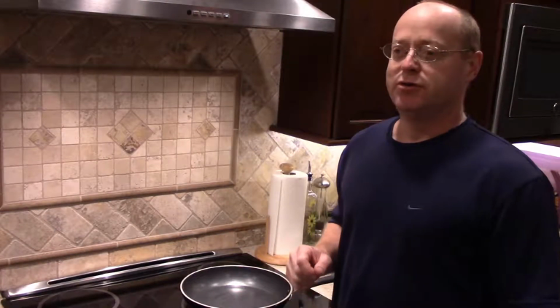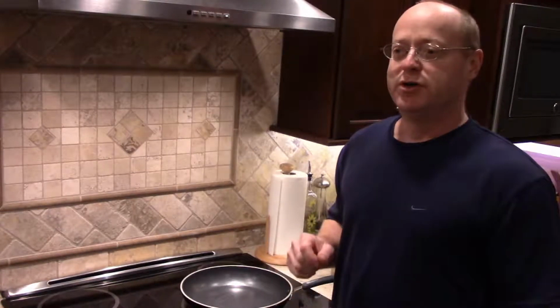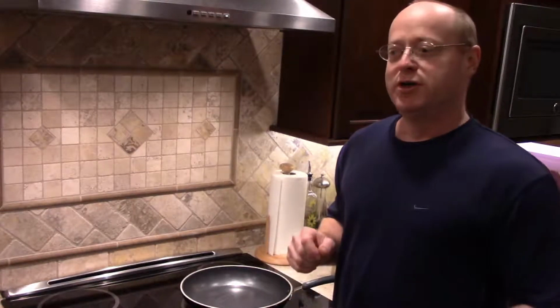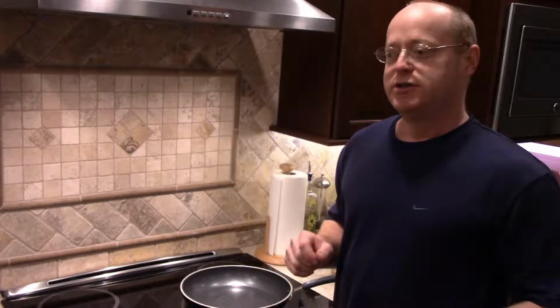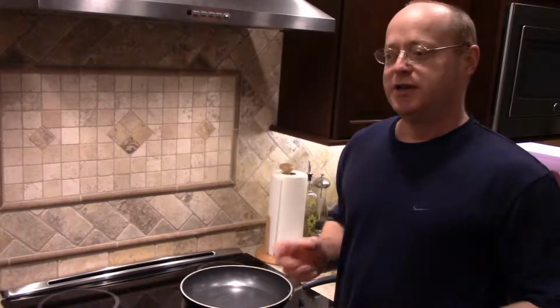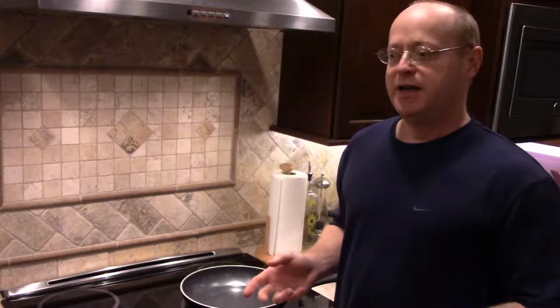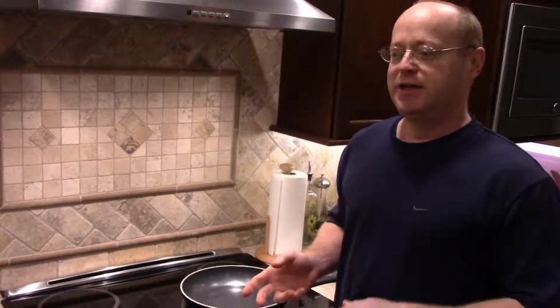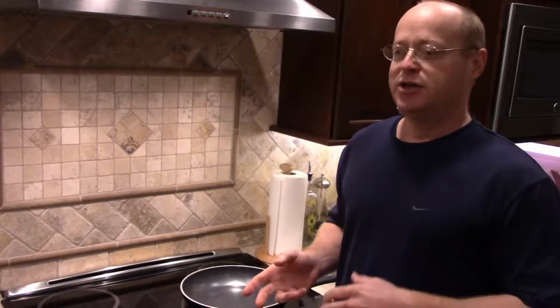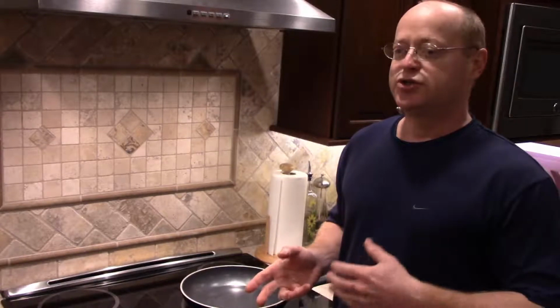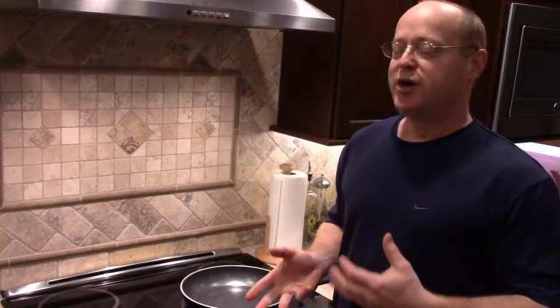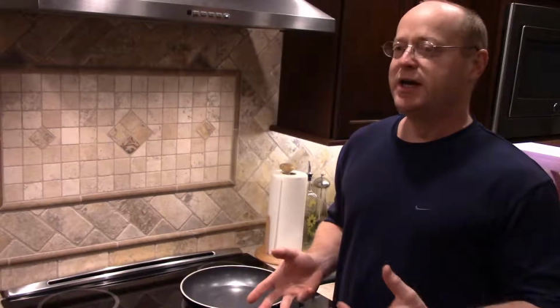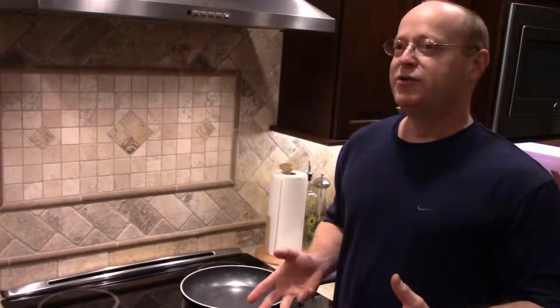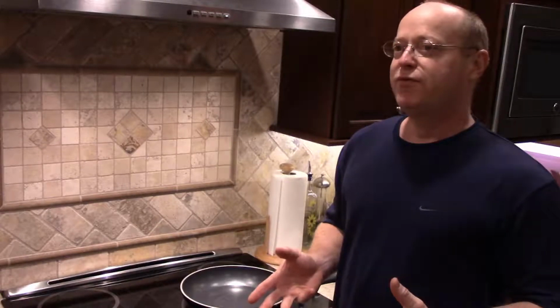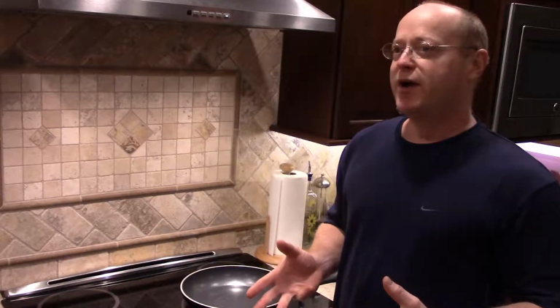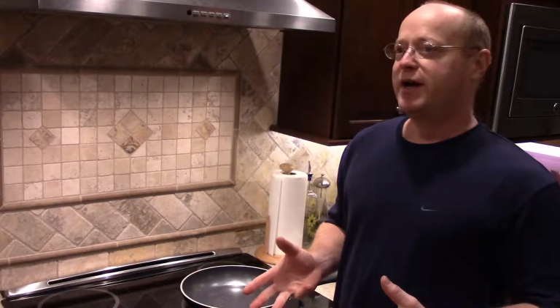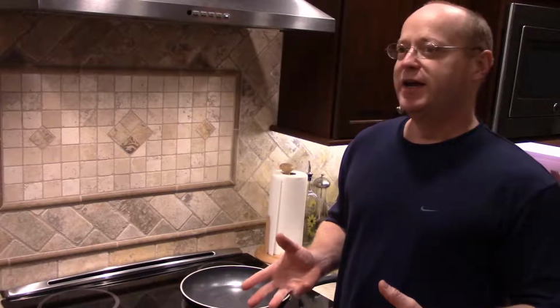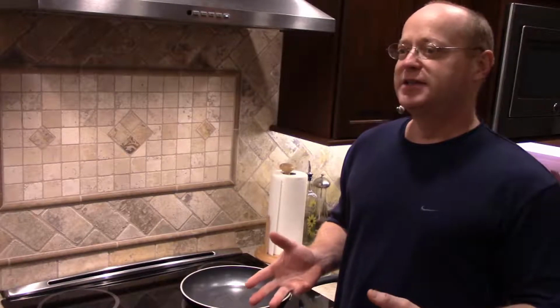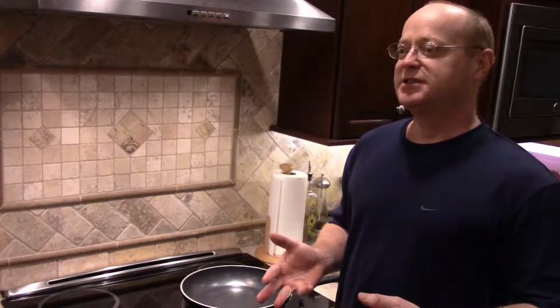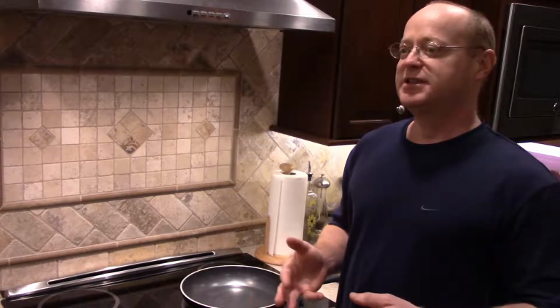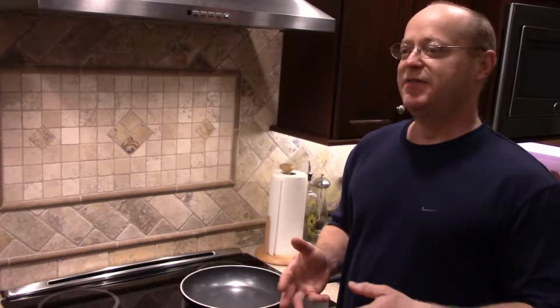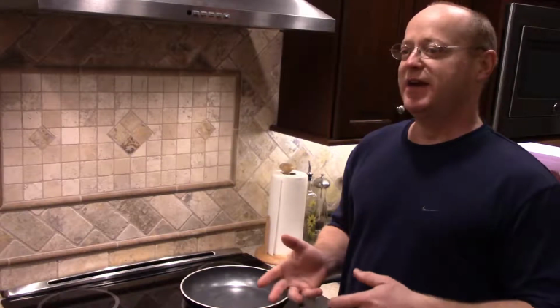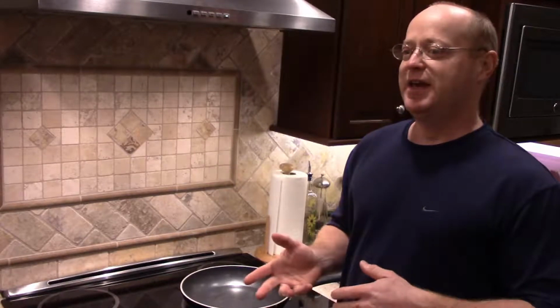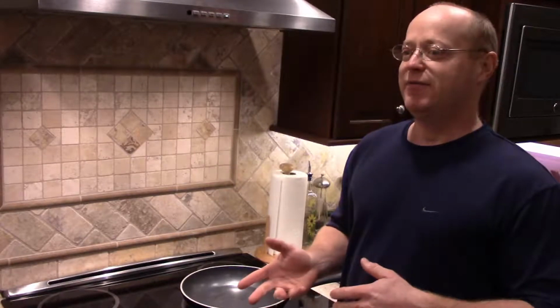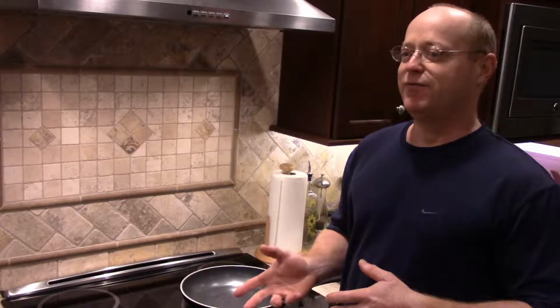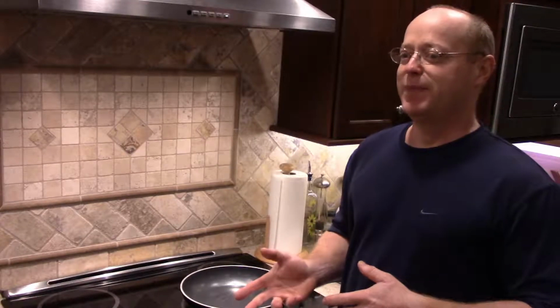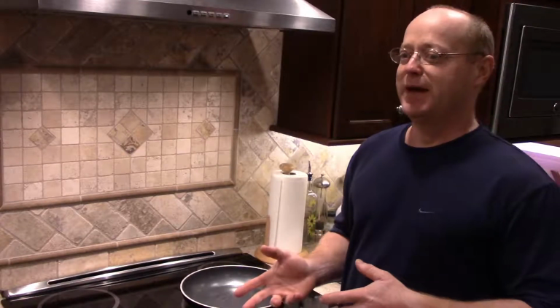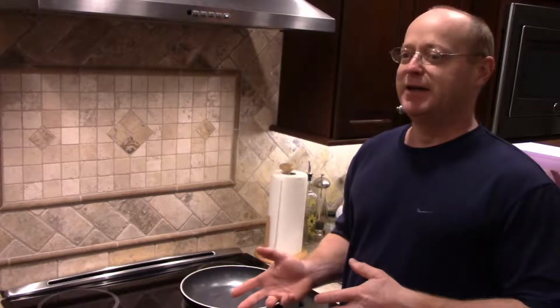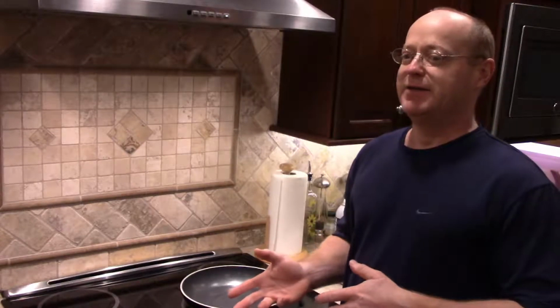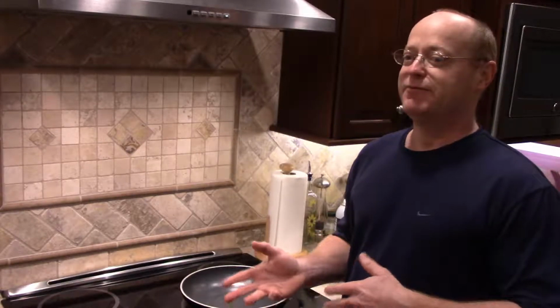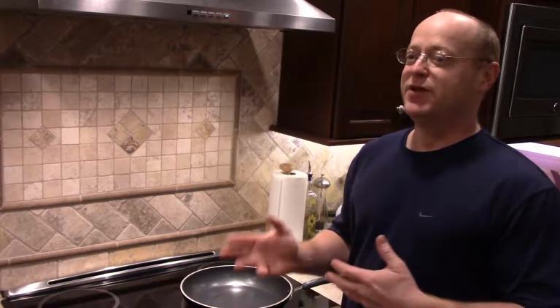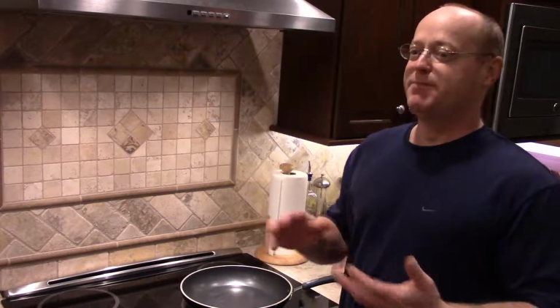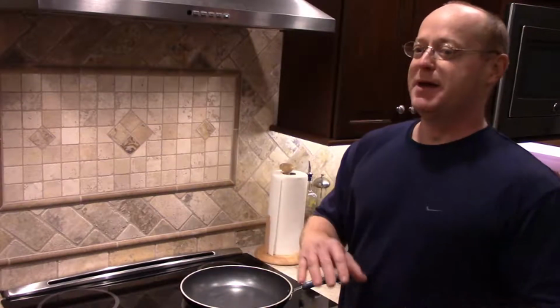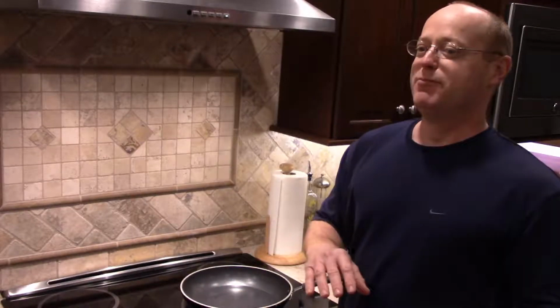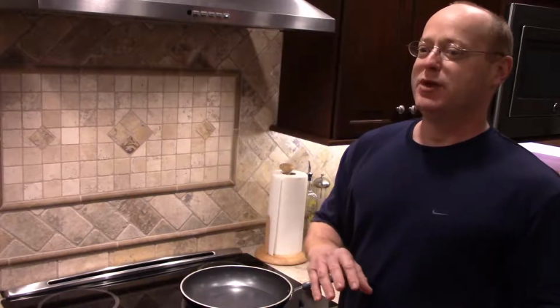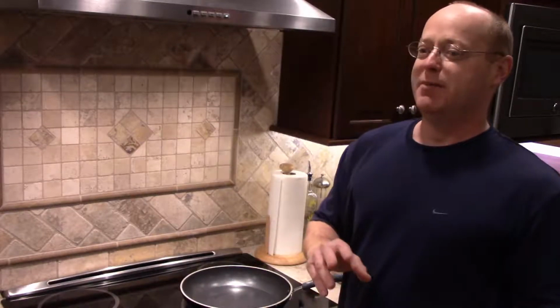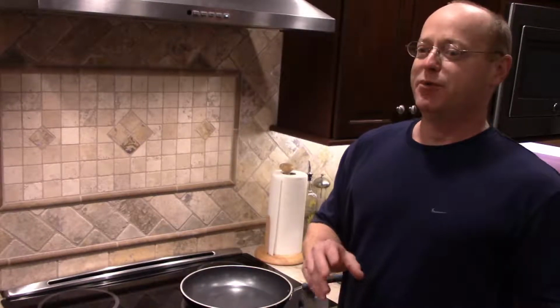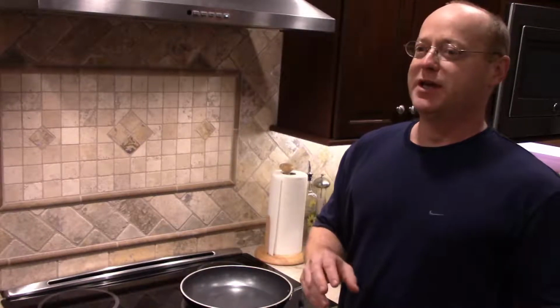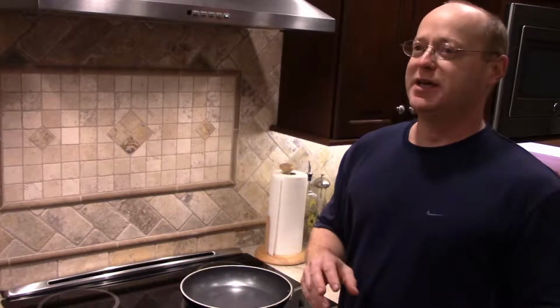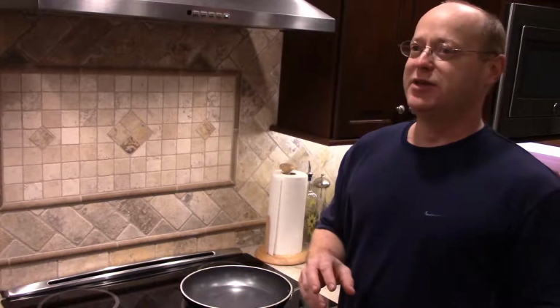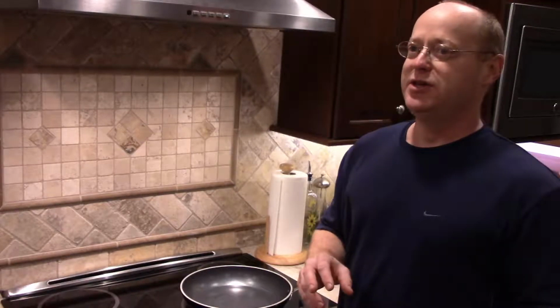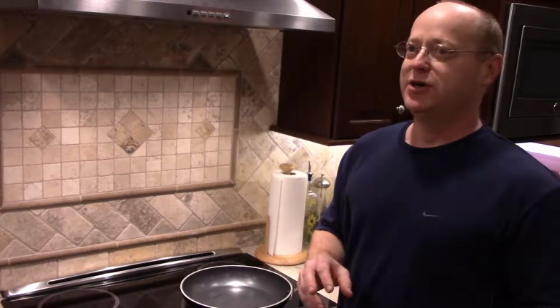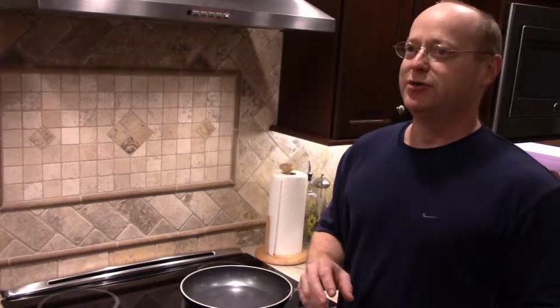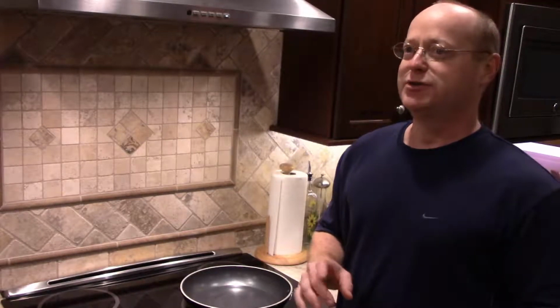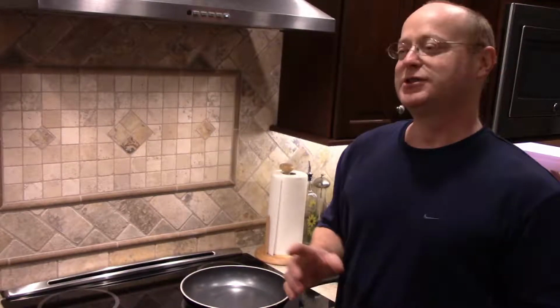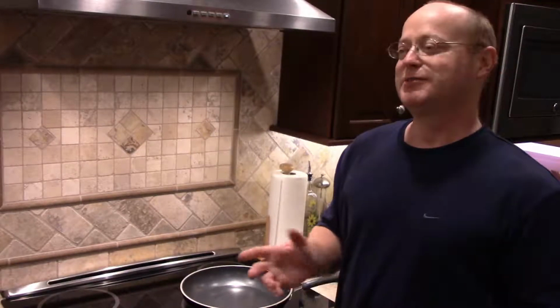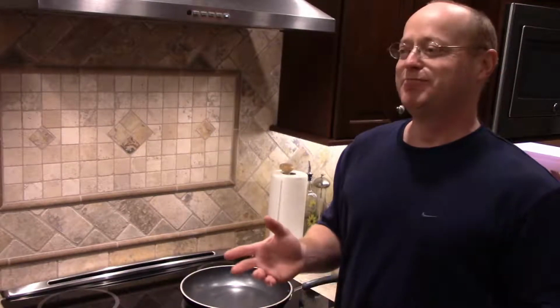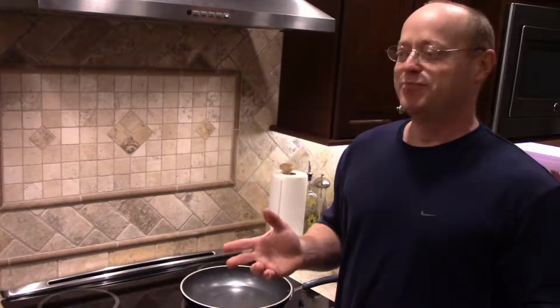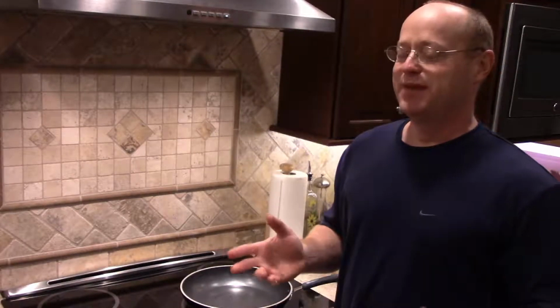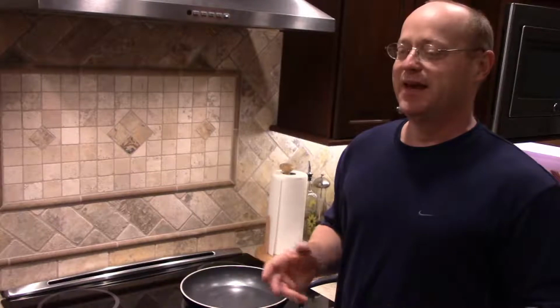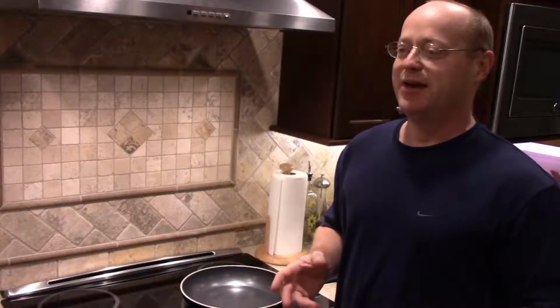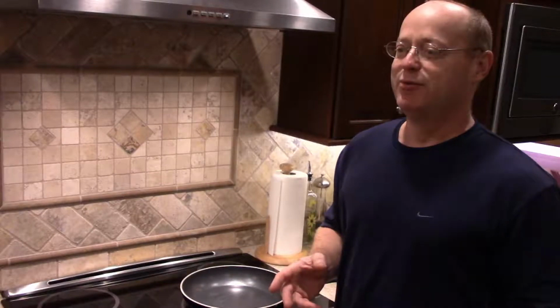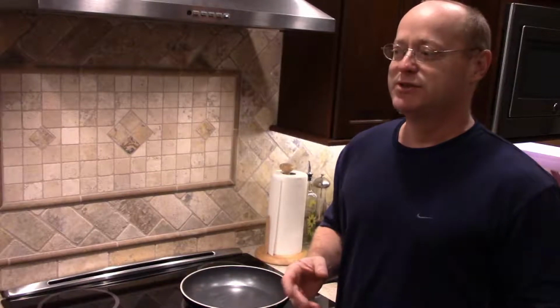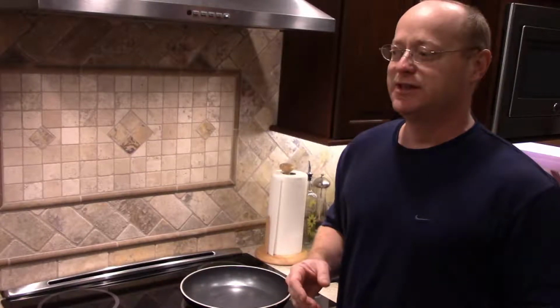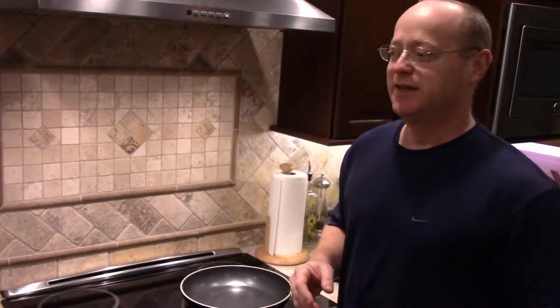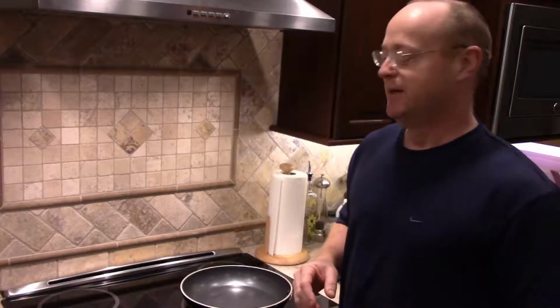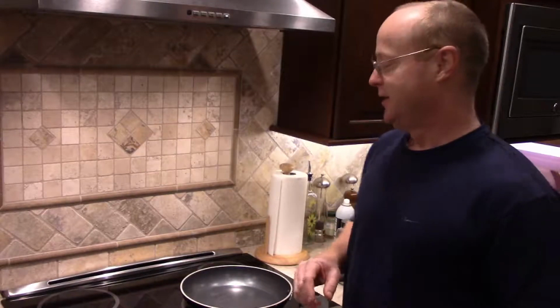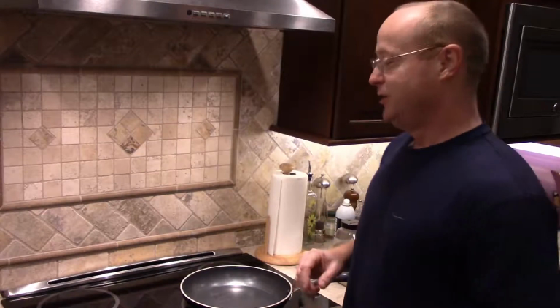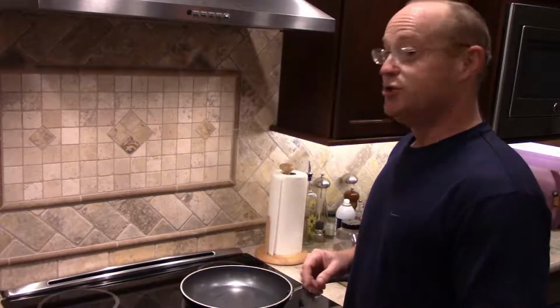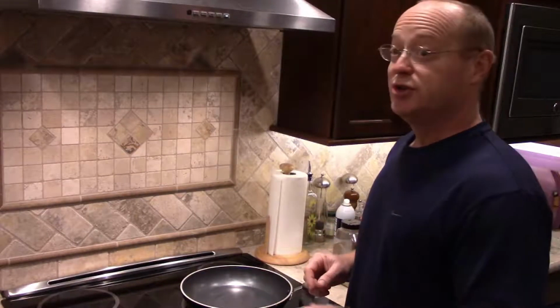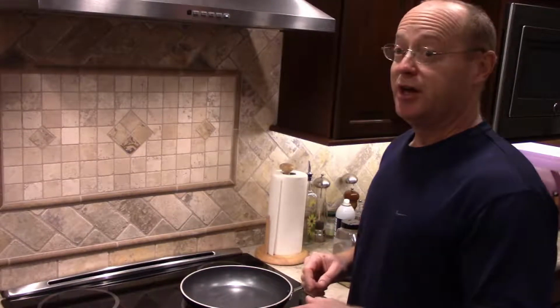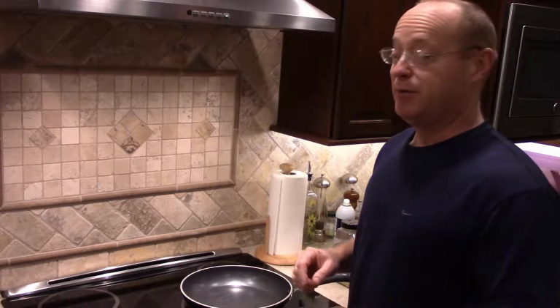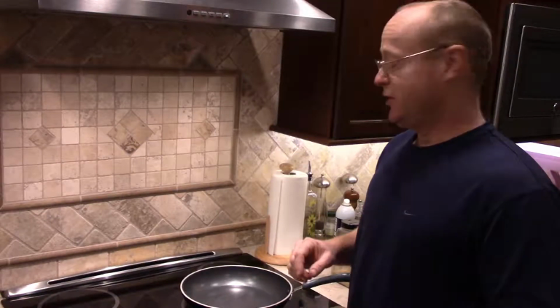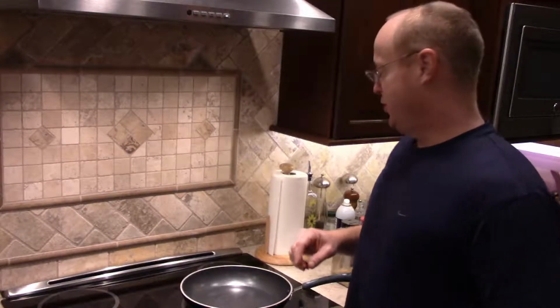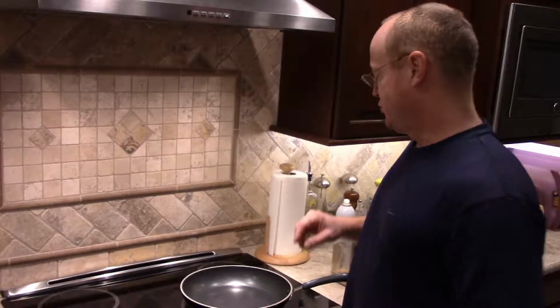Today I'm going to try new fried eggs to see if I can flip them without breaking the yolks. We'll see — usually I break the yolks.